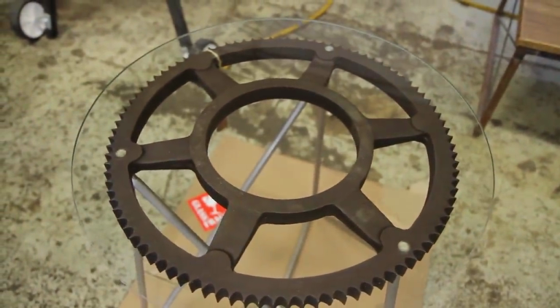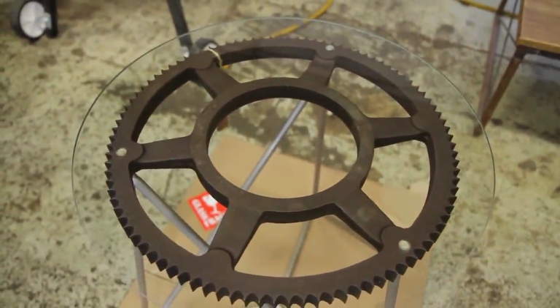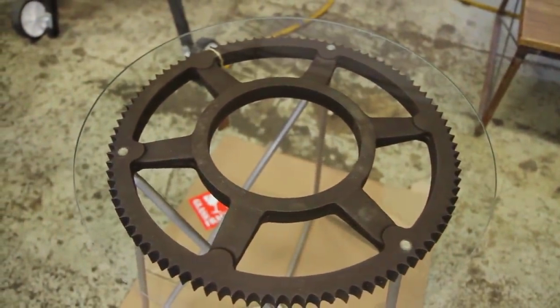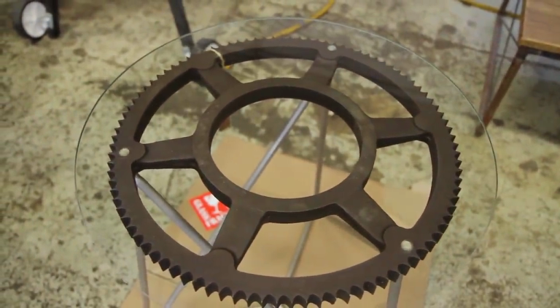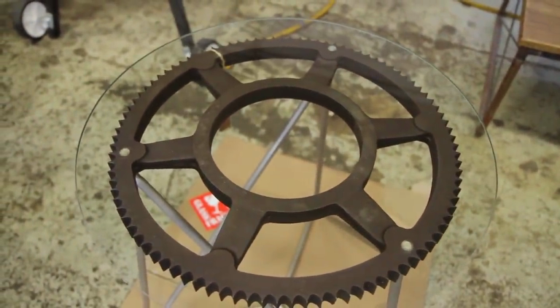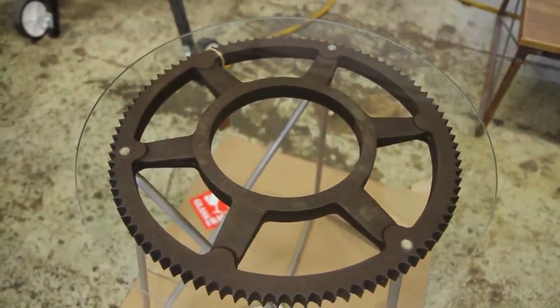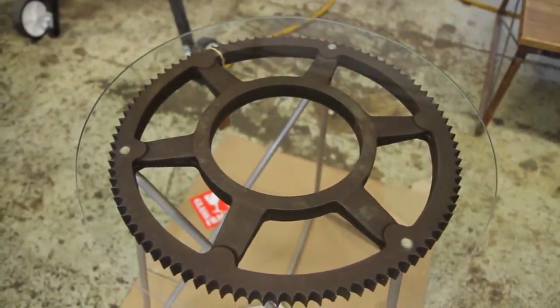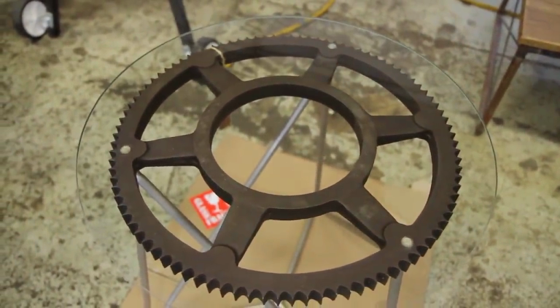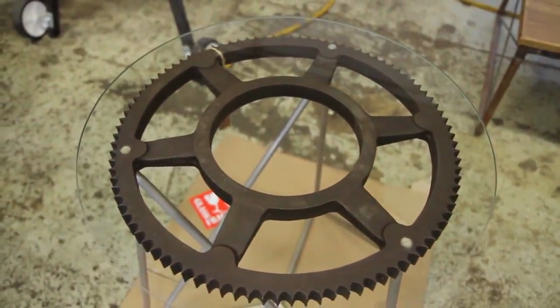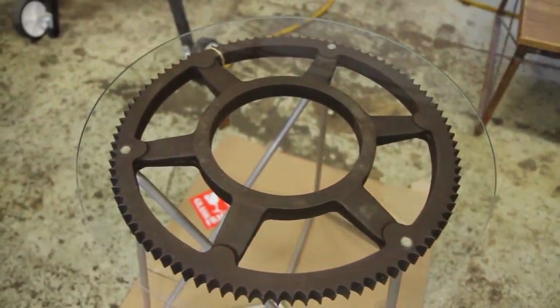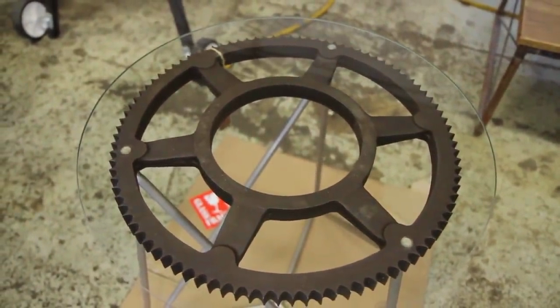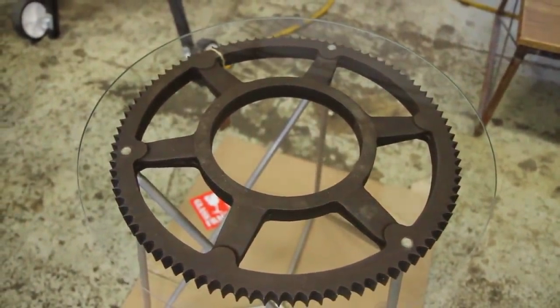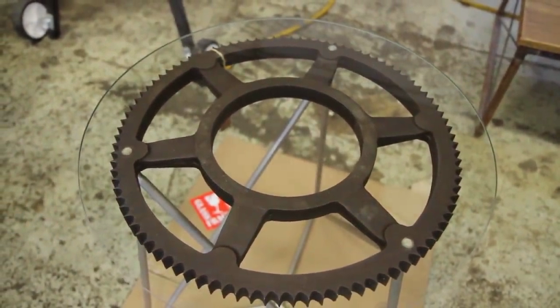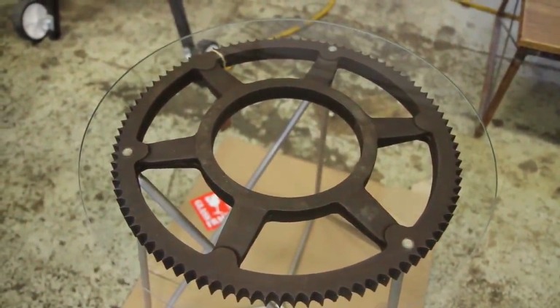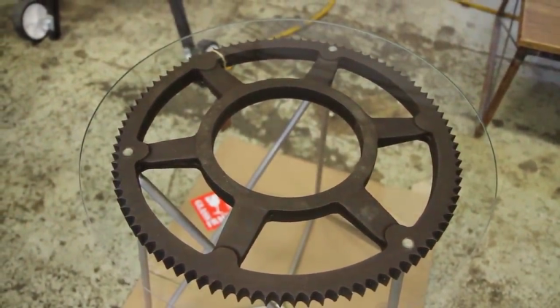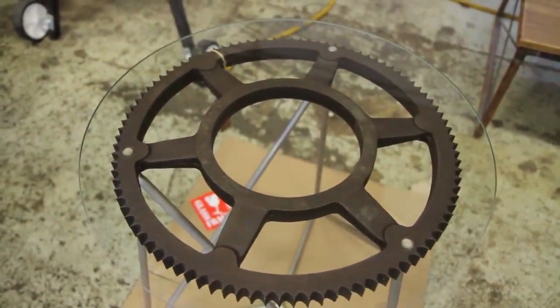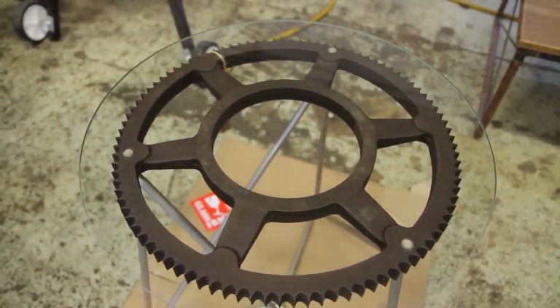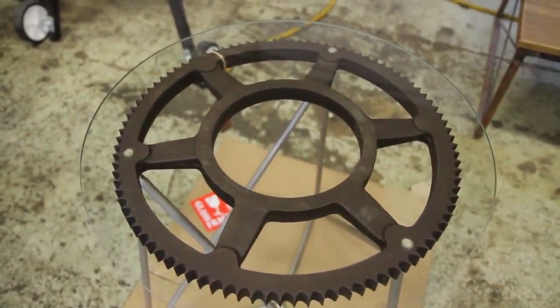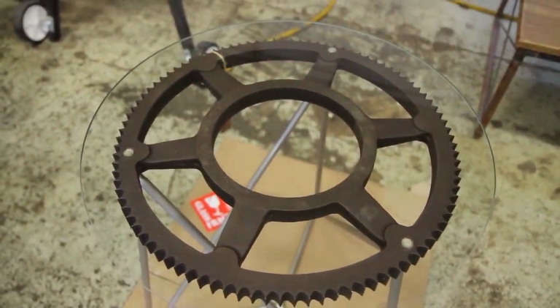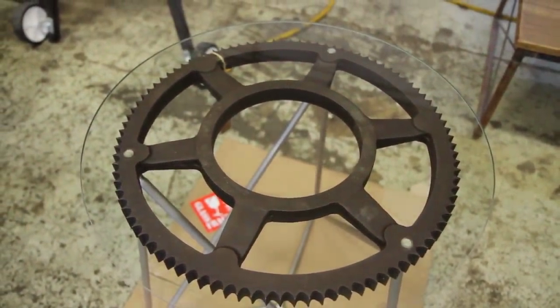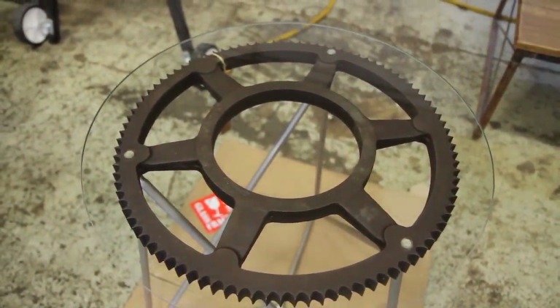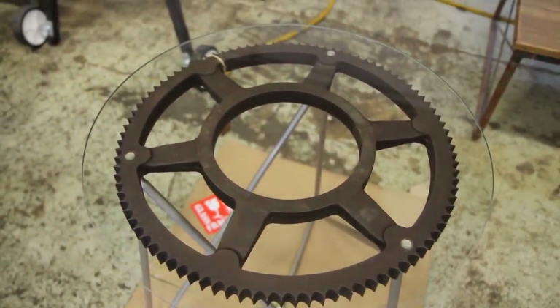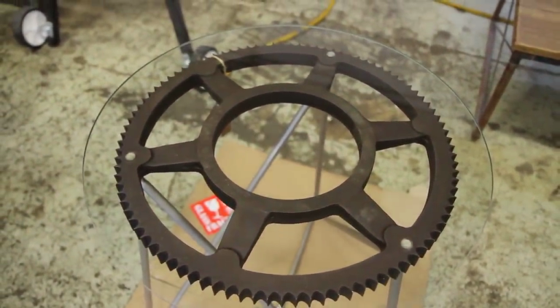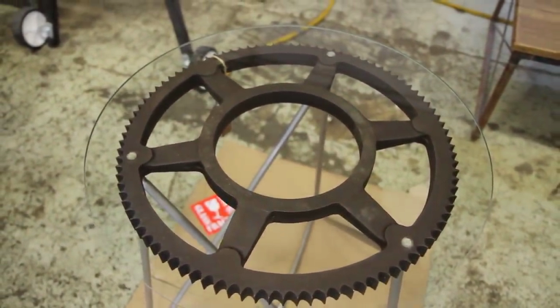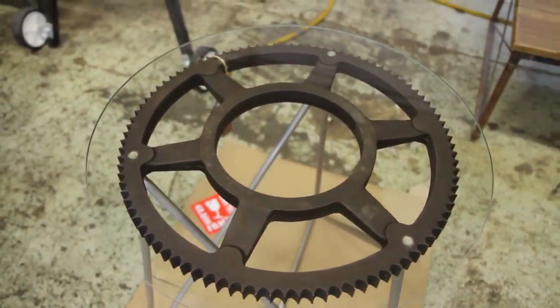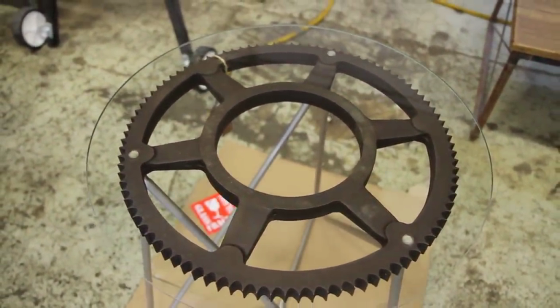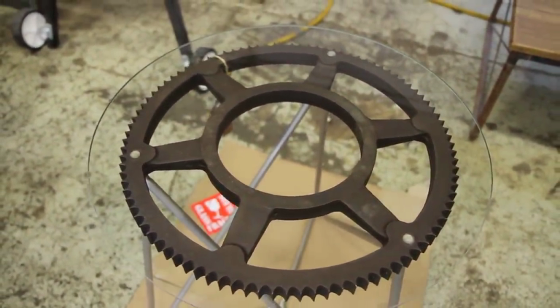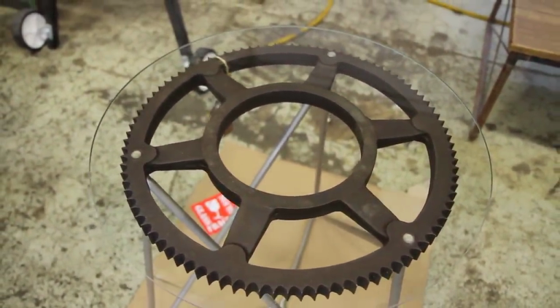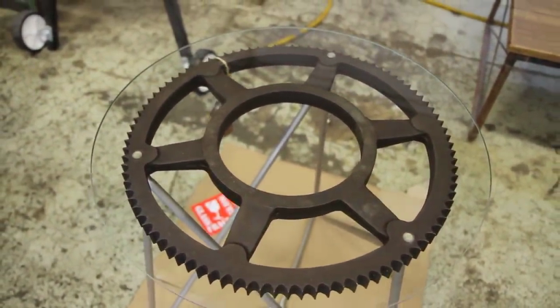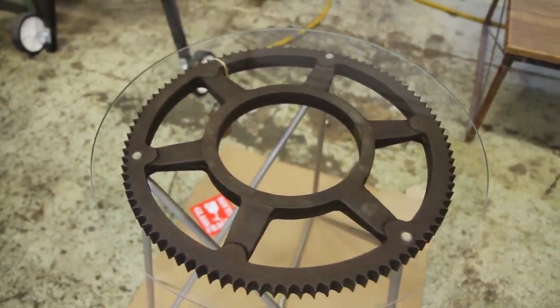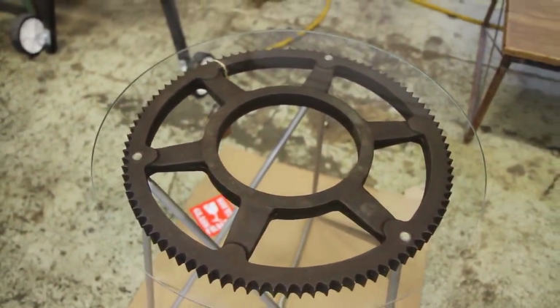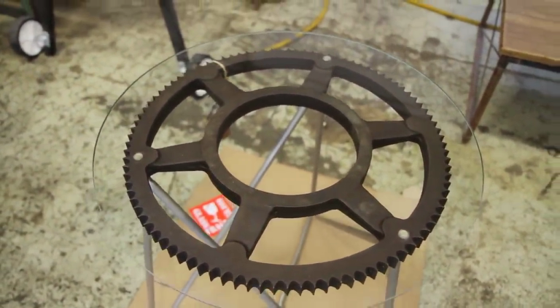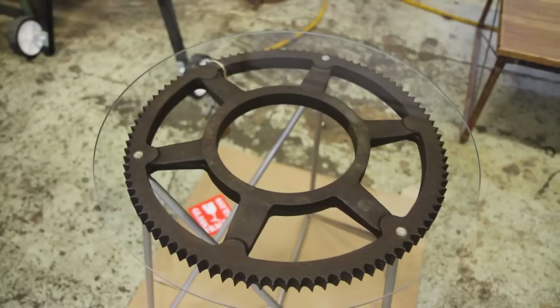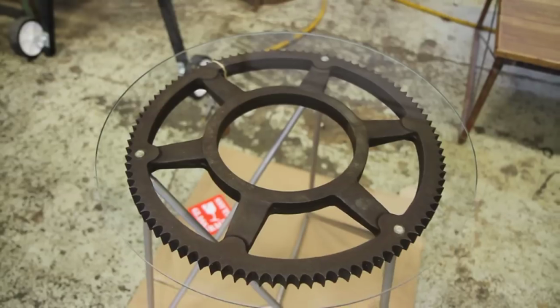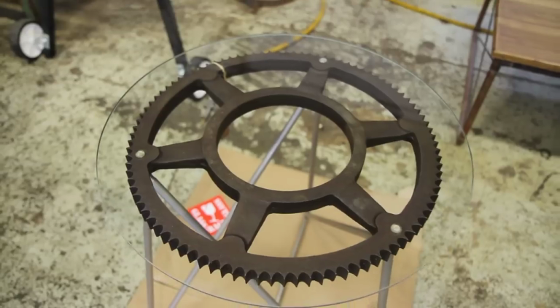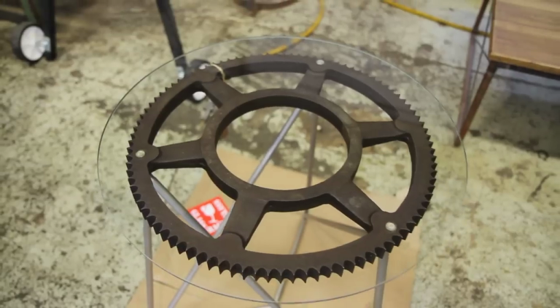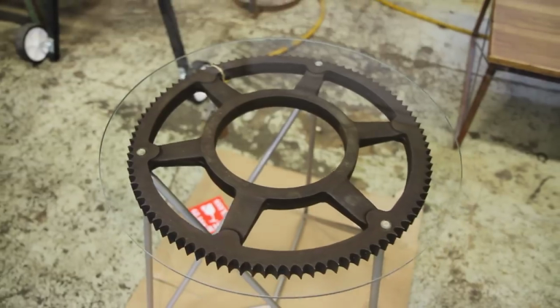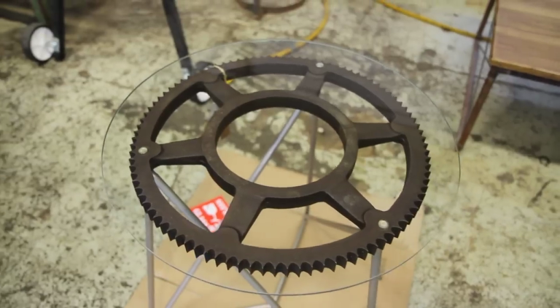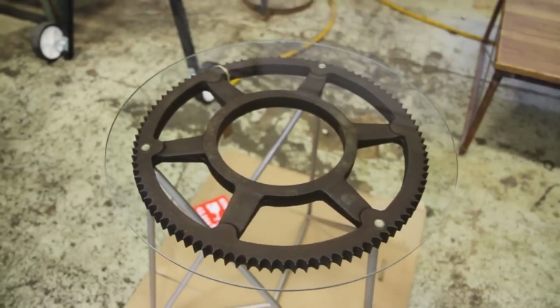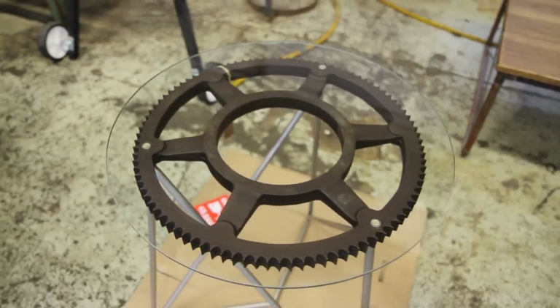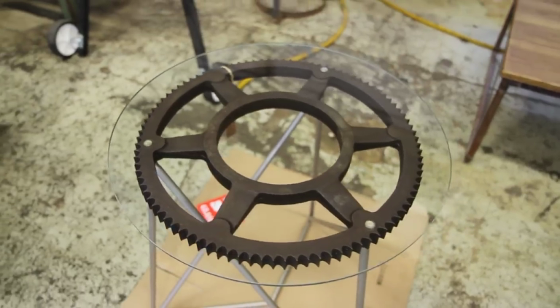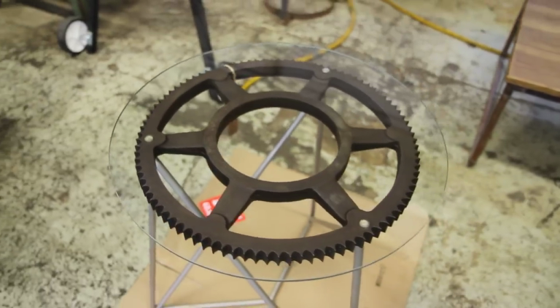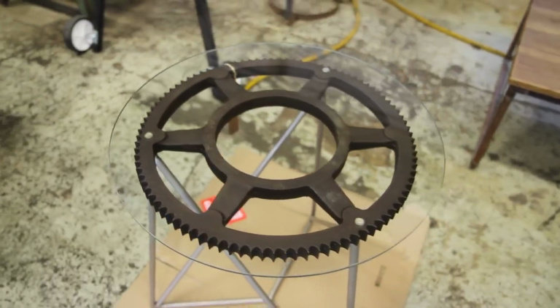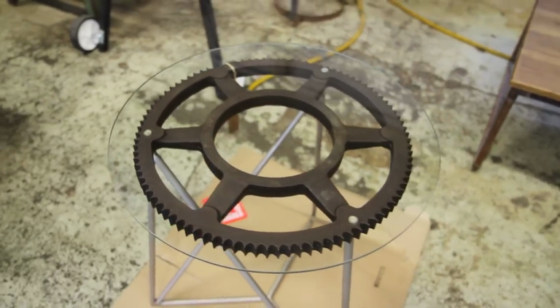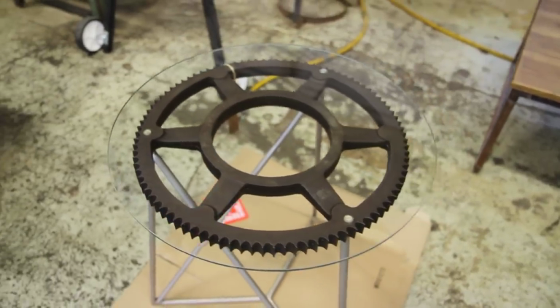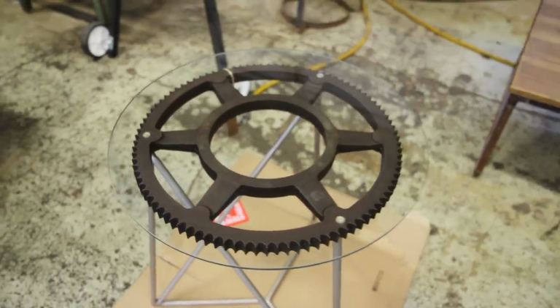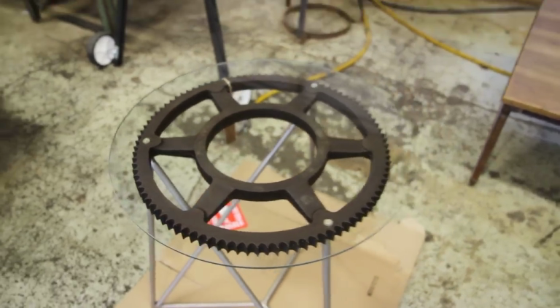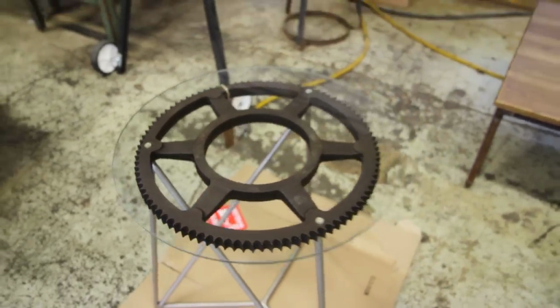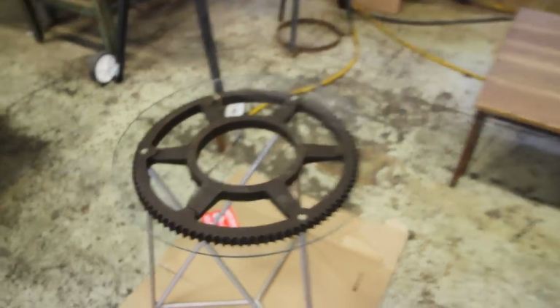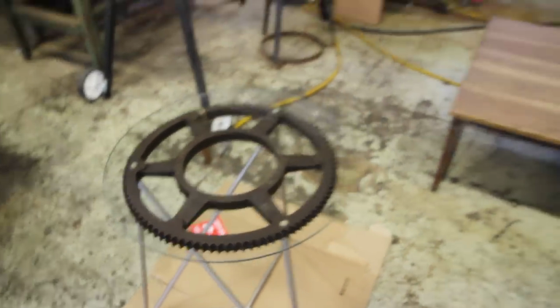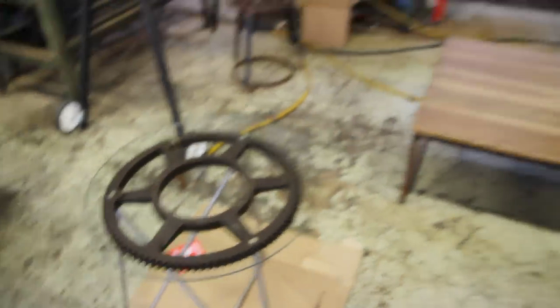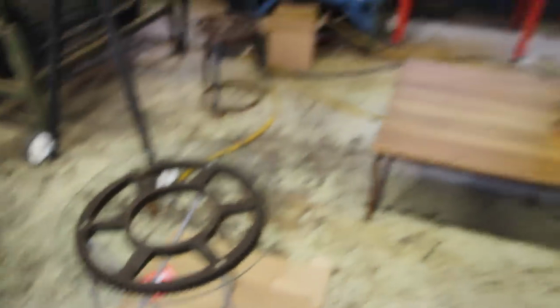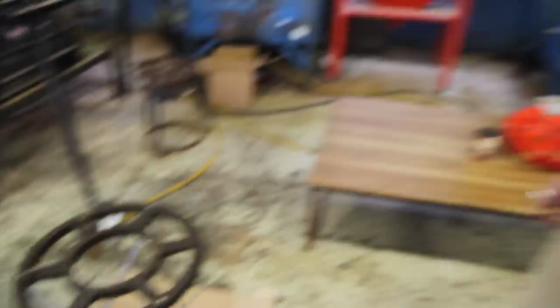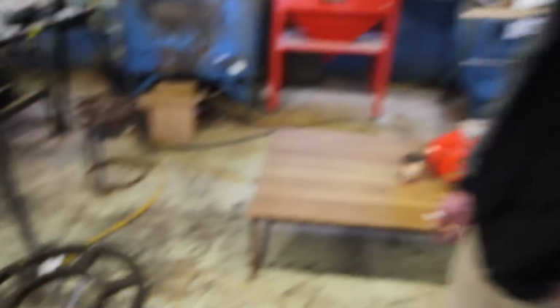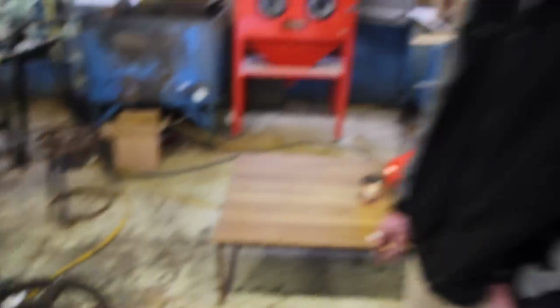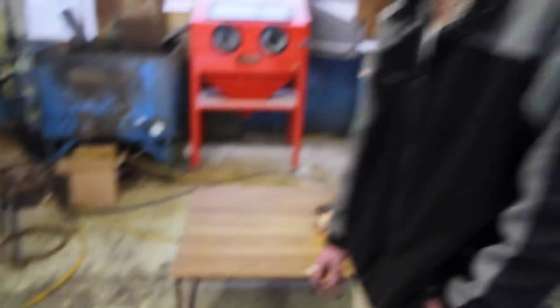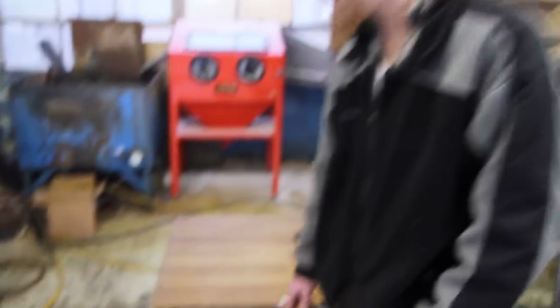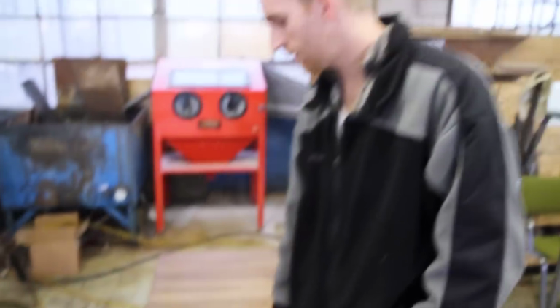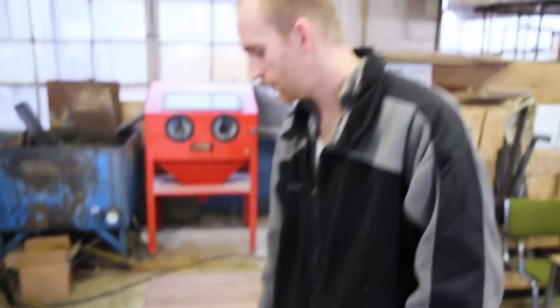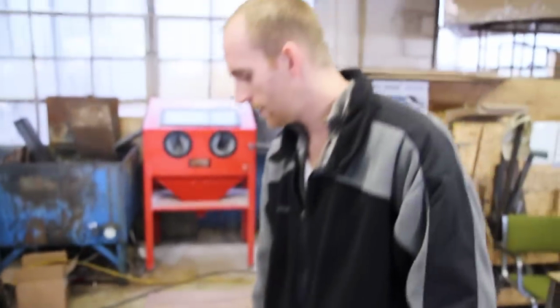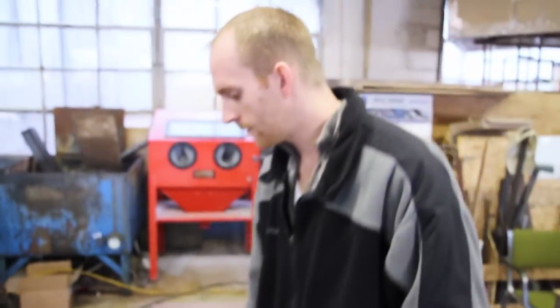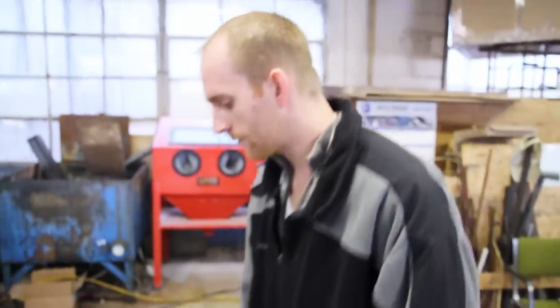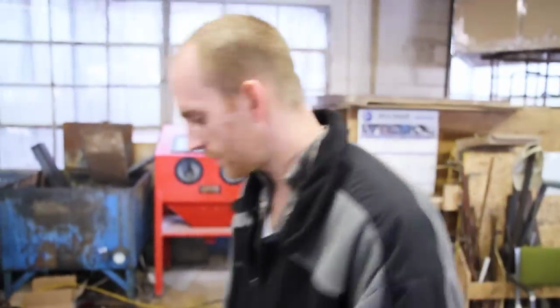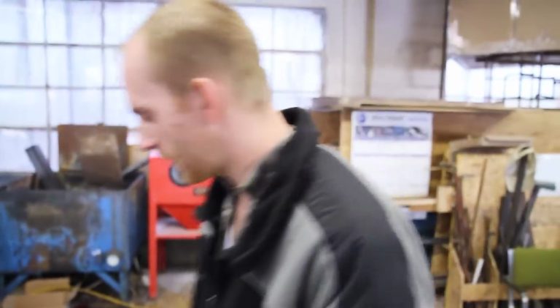There's some sentimental value on this one too, huh? Yeah, absolutely. This one I think is probably my favorite piece that I've ever made, for sure.